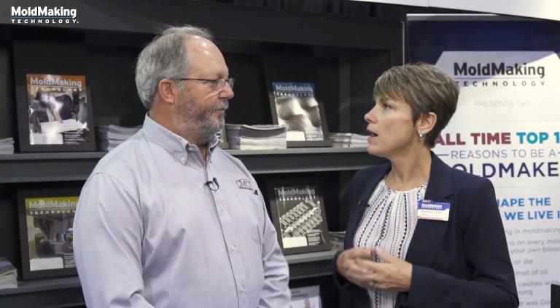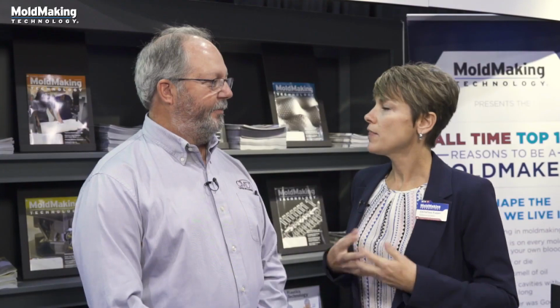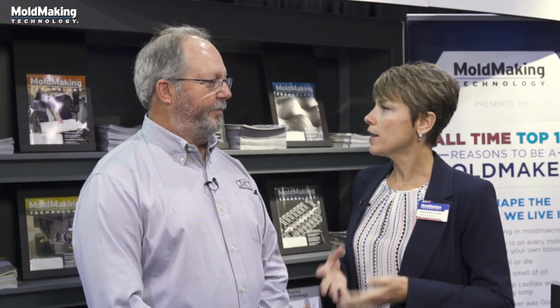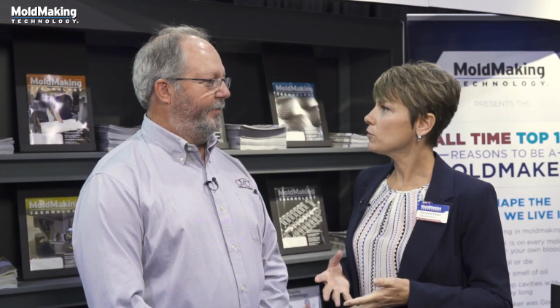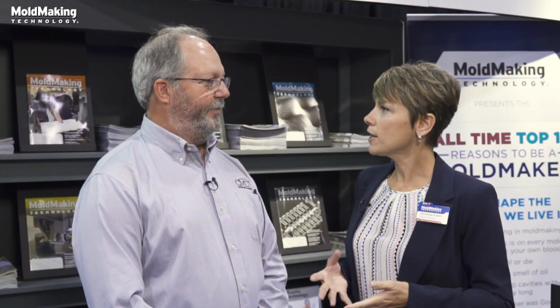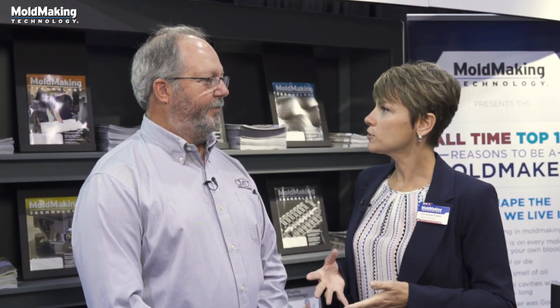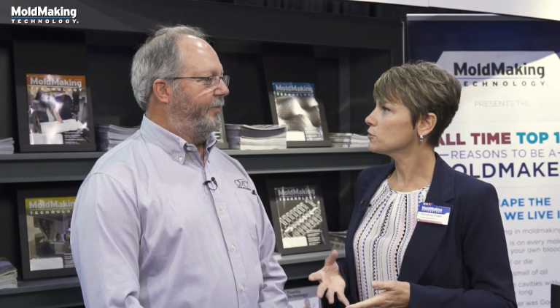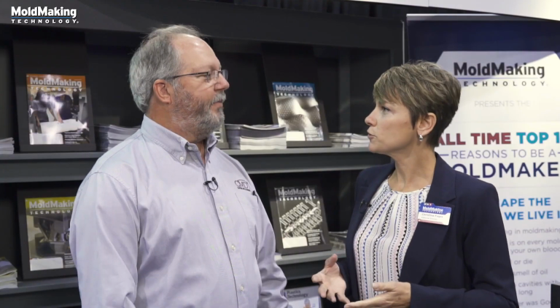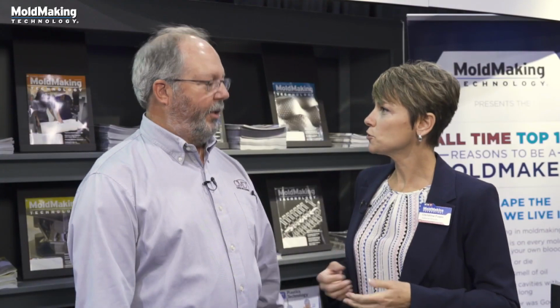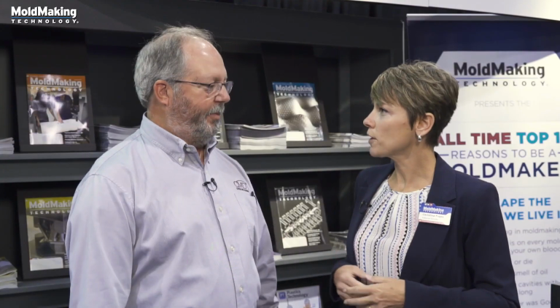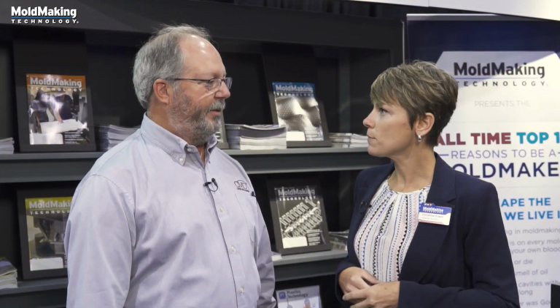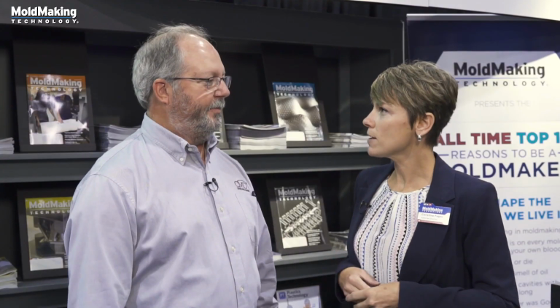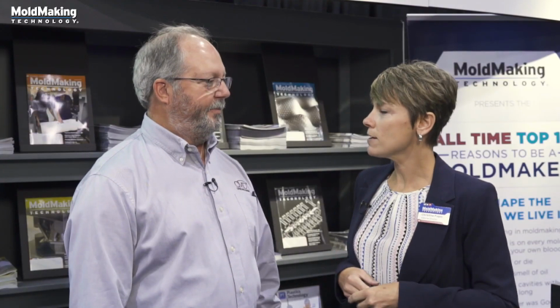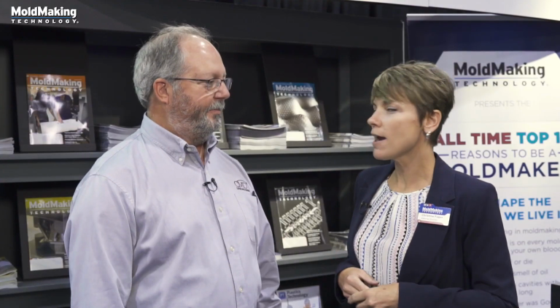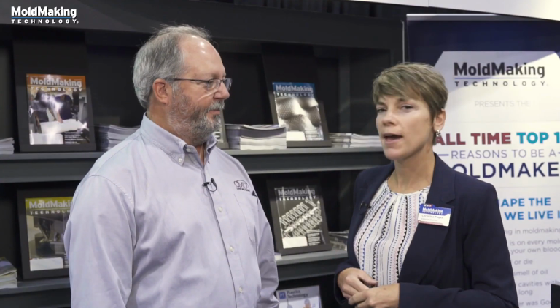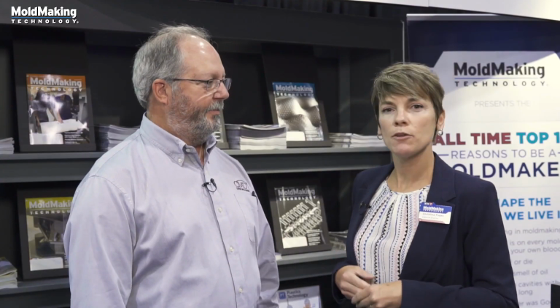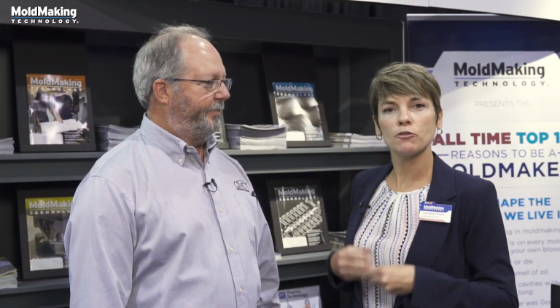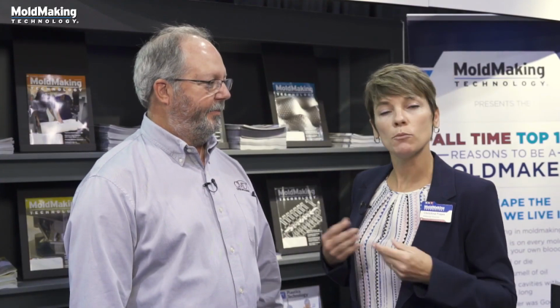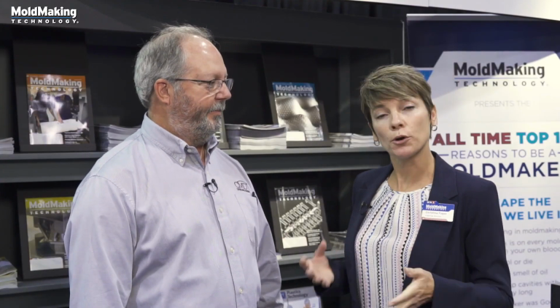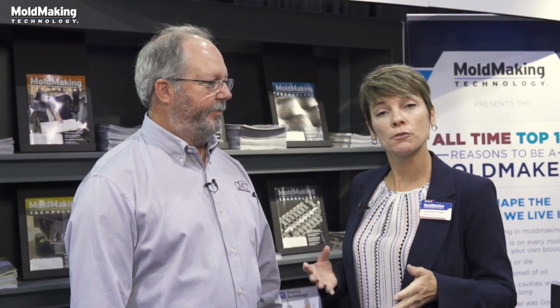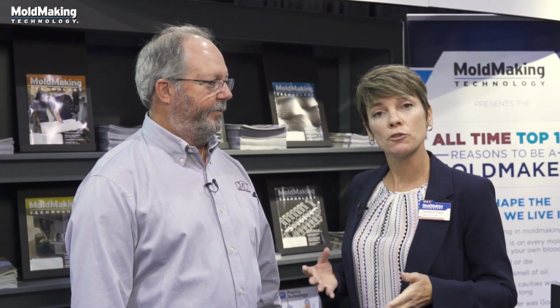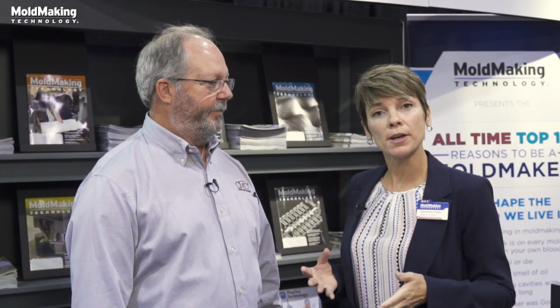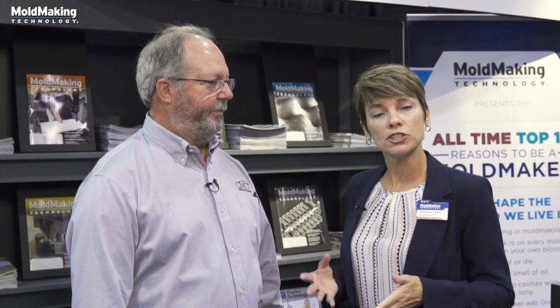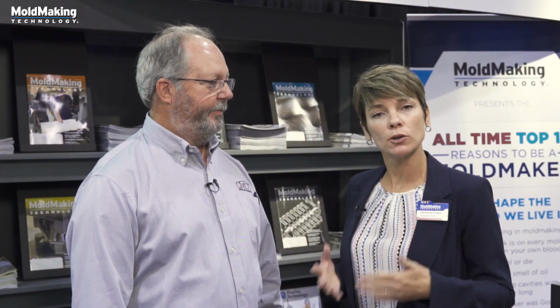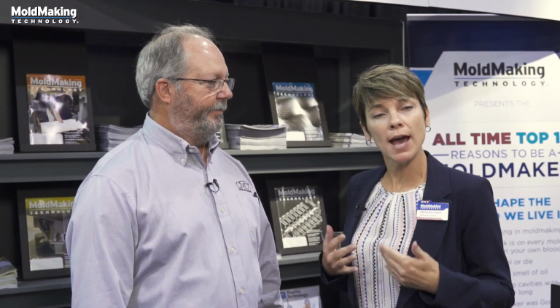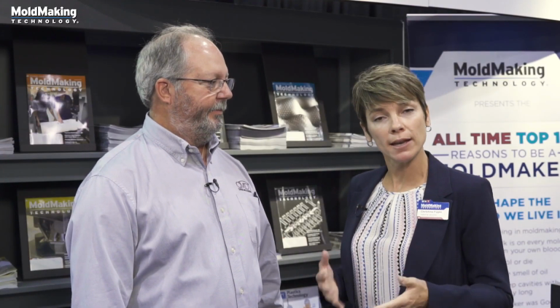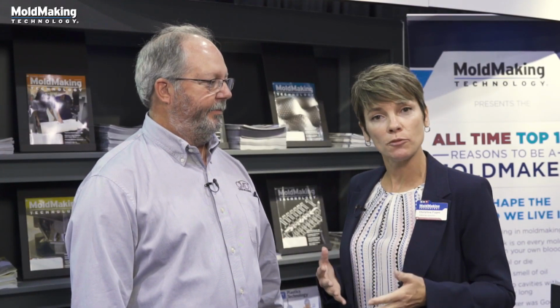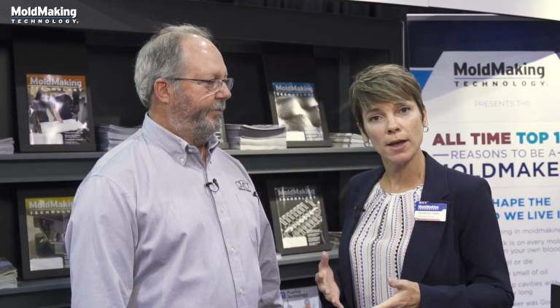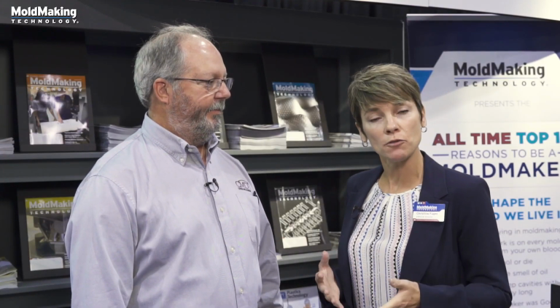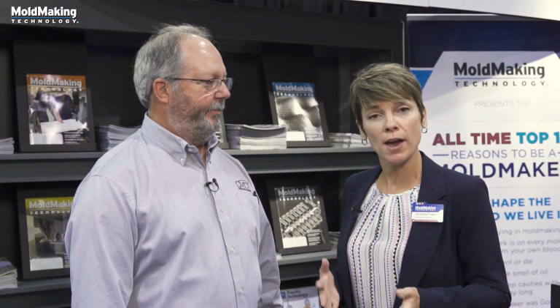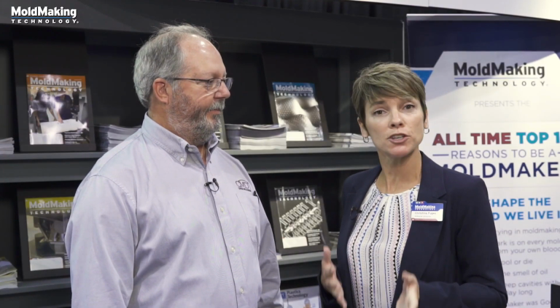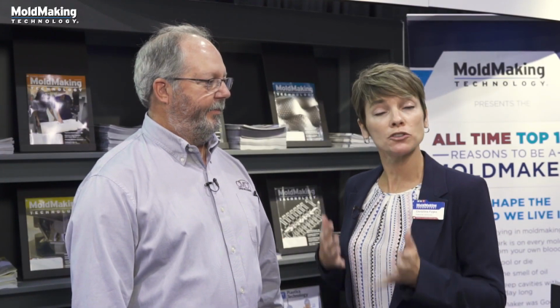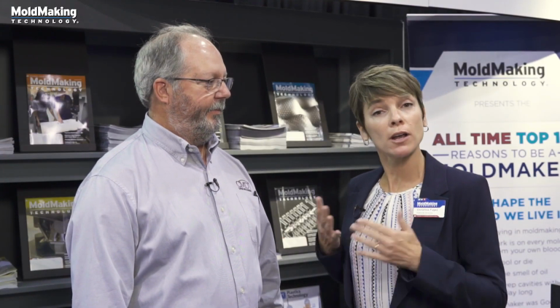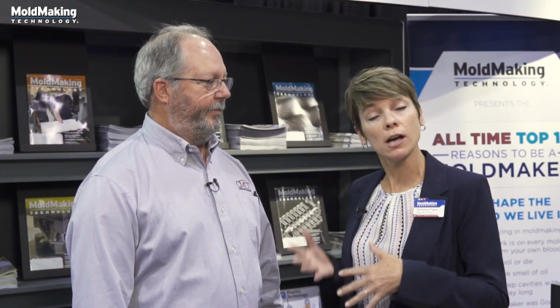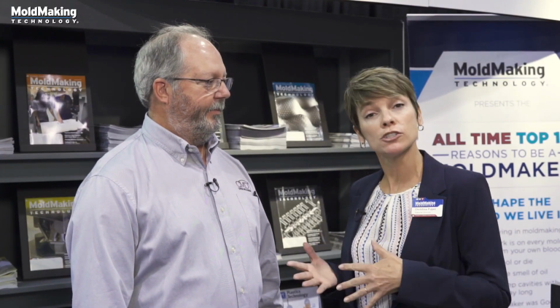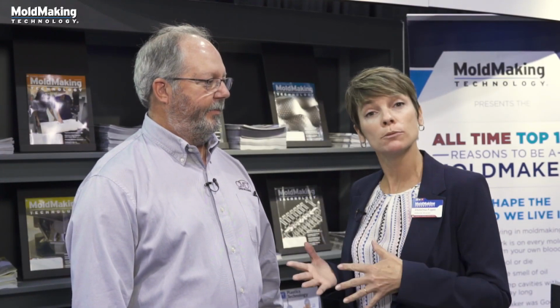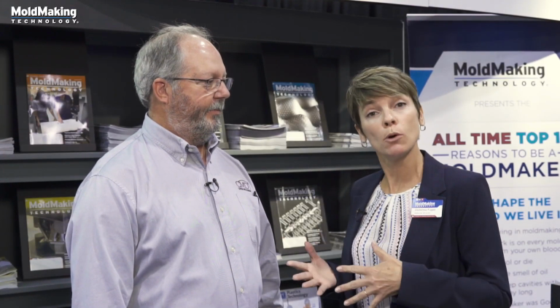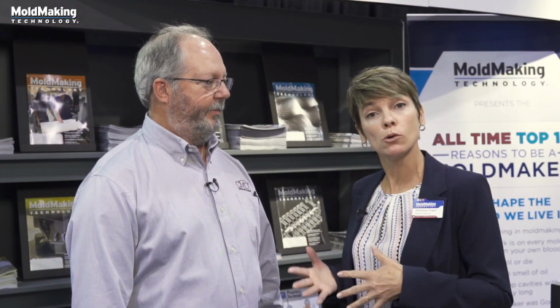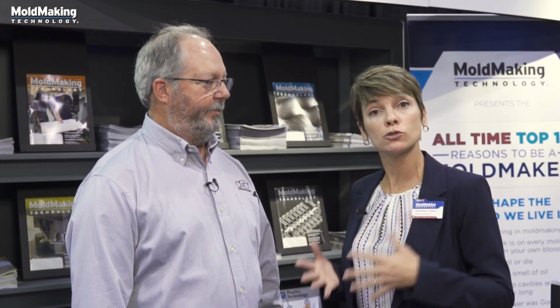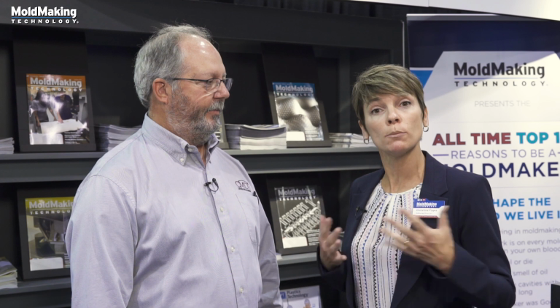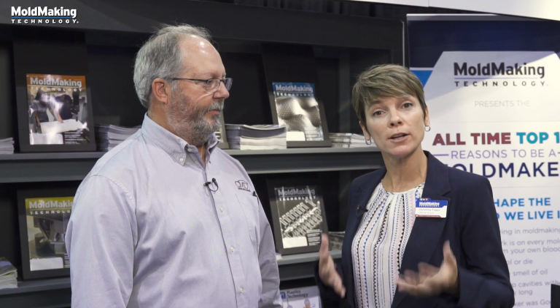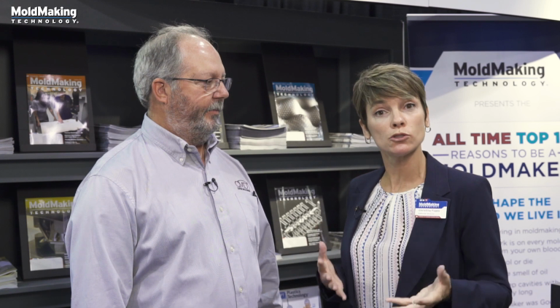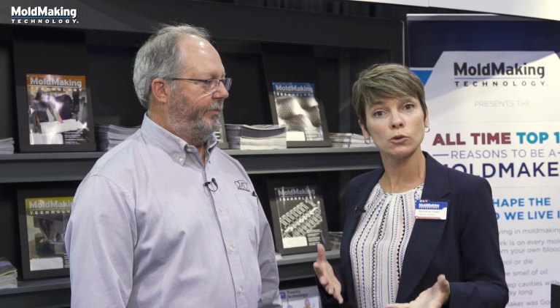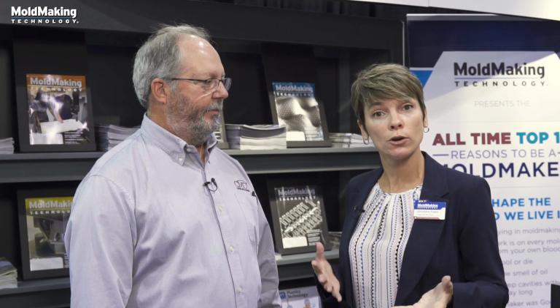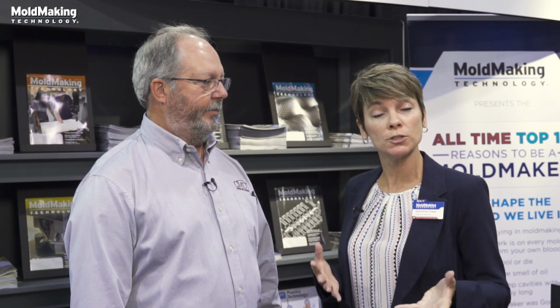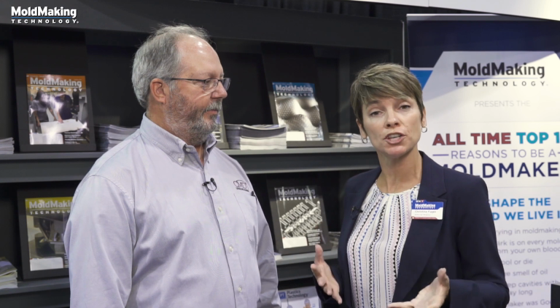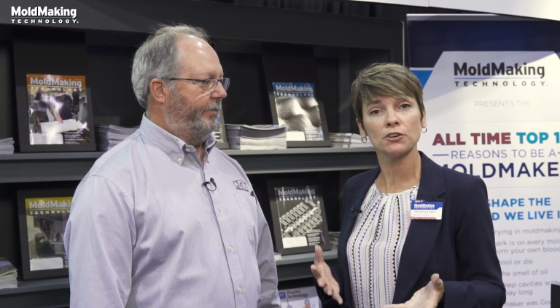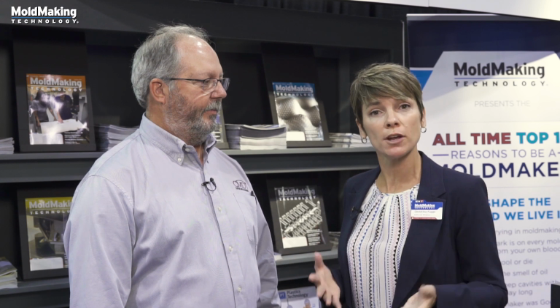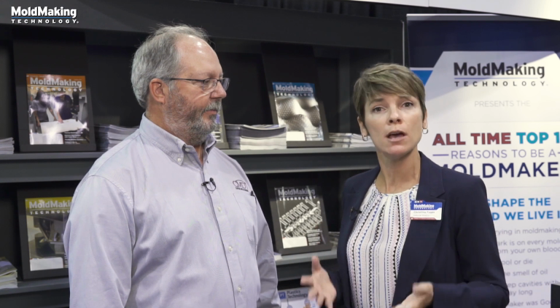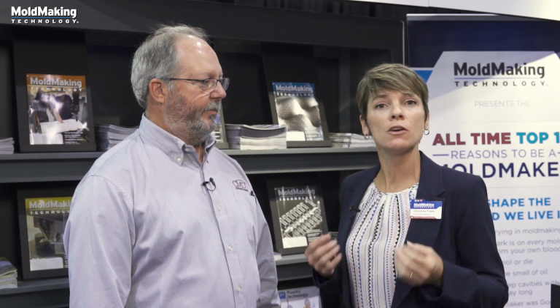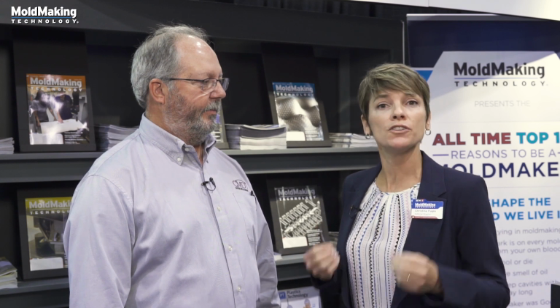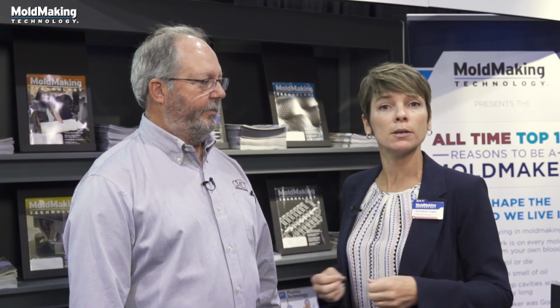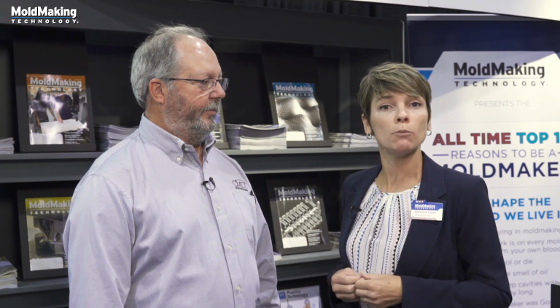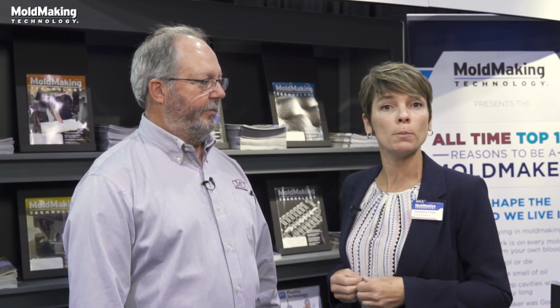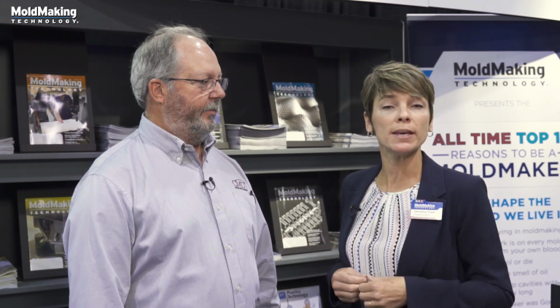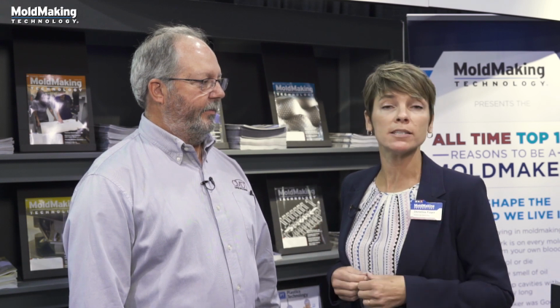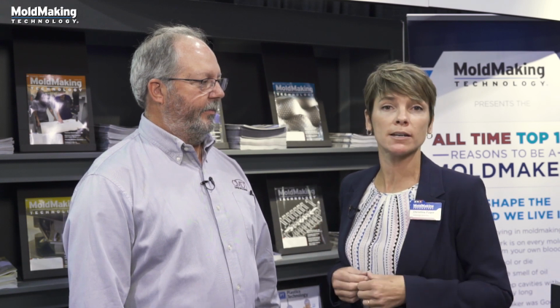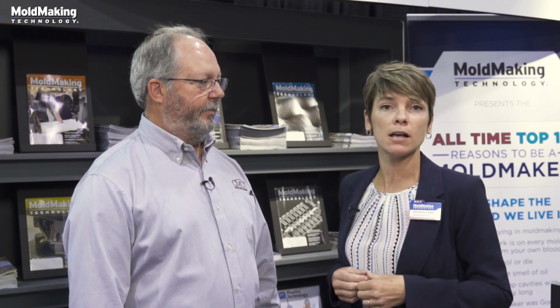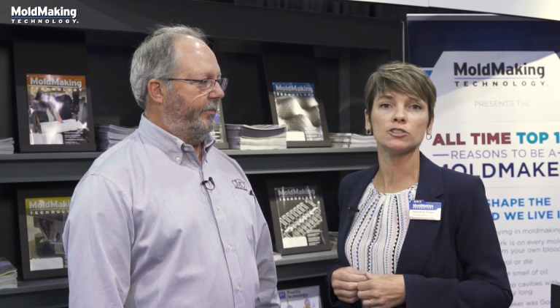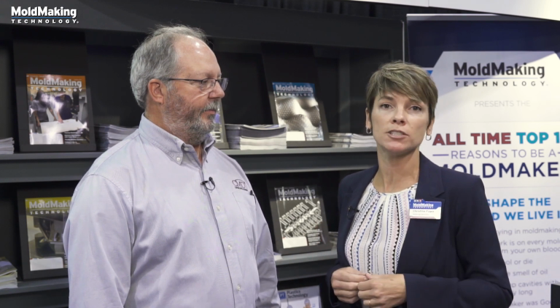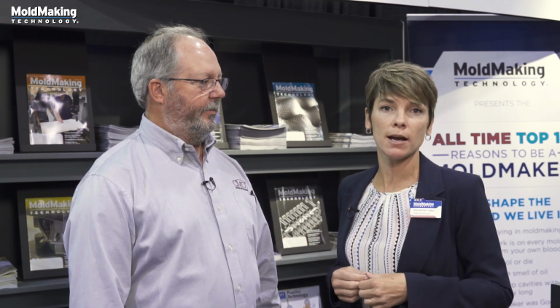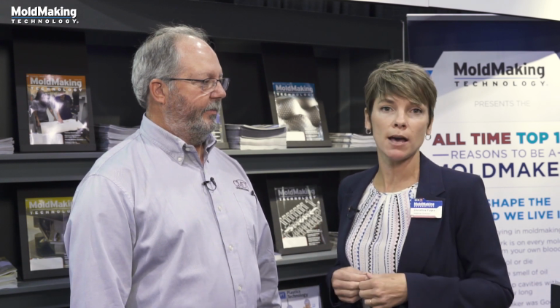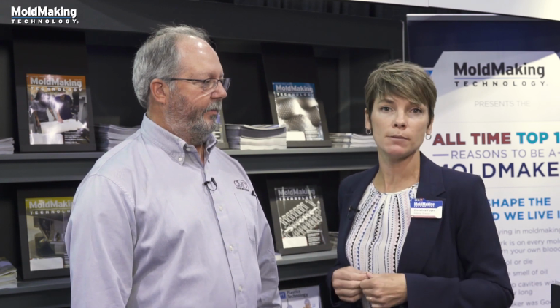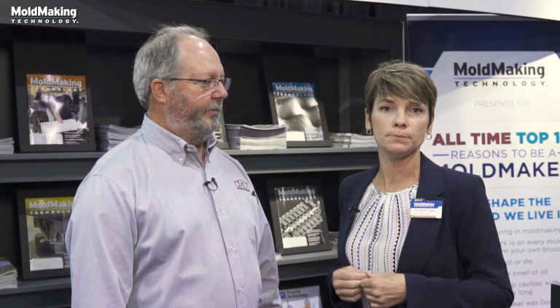Thank you, Lester, for joining me. And for more information on additive manufacturing, Custom Mold, or Matsura machinery, visit moldmakingtechnology.com.